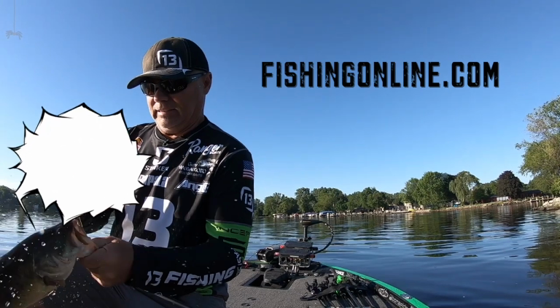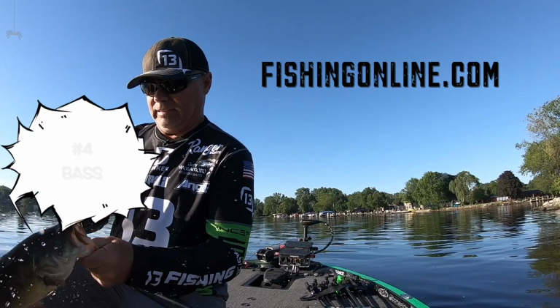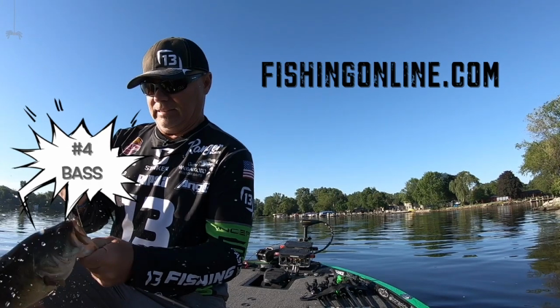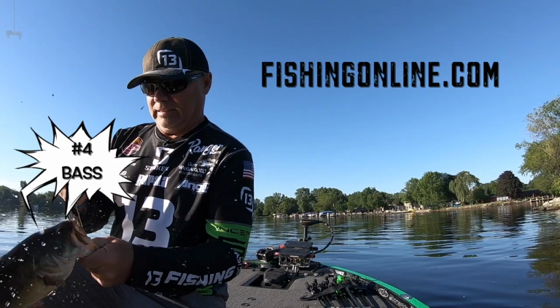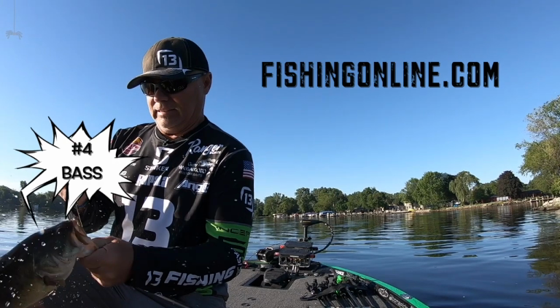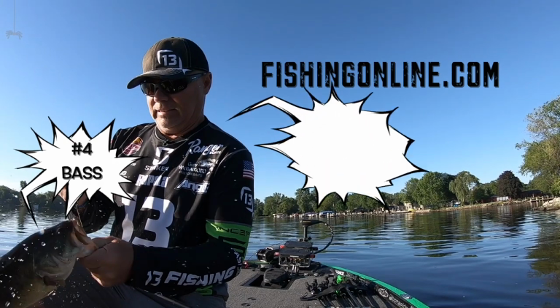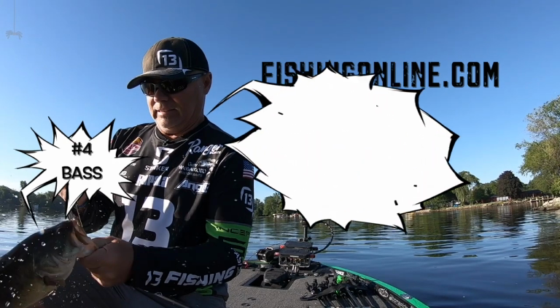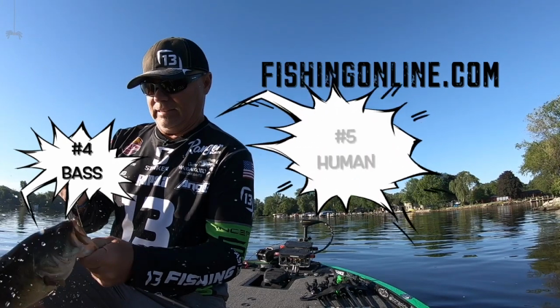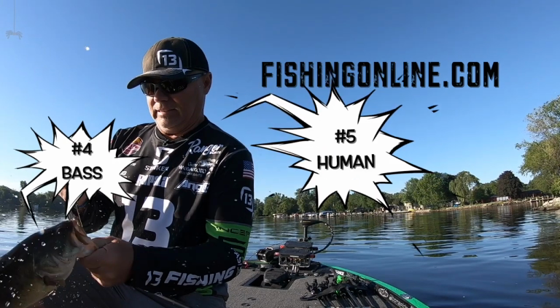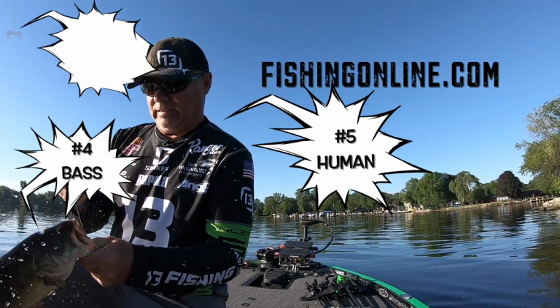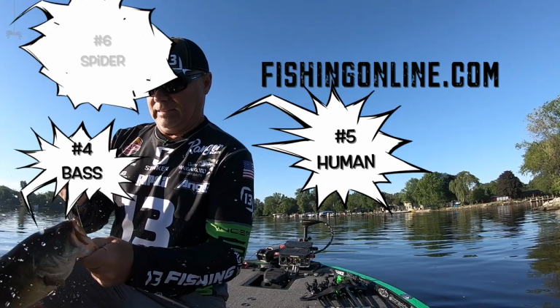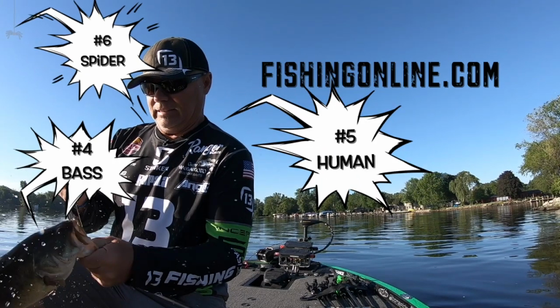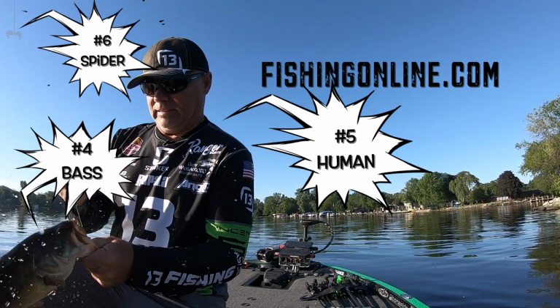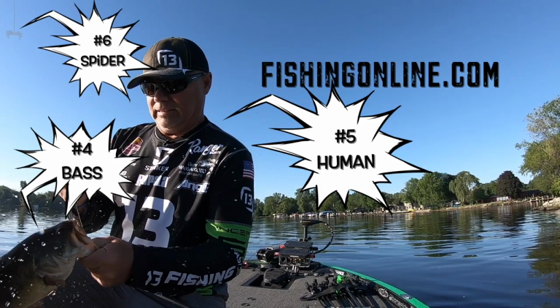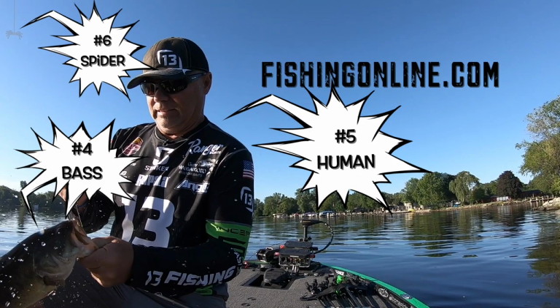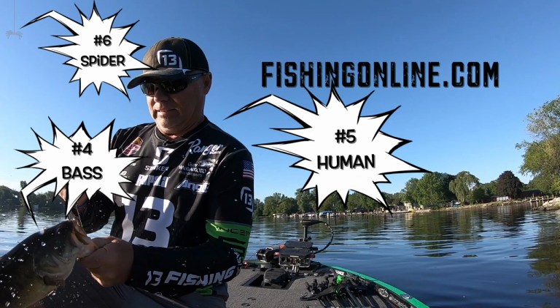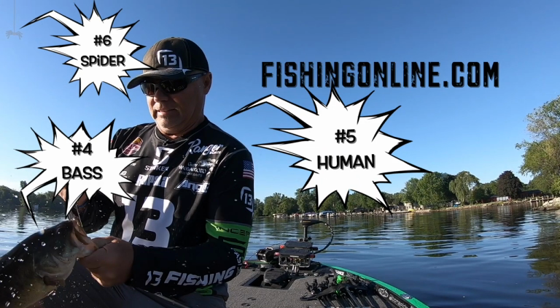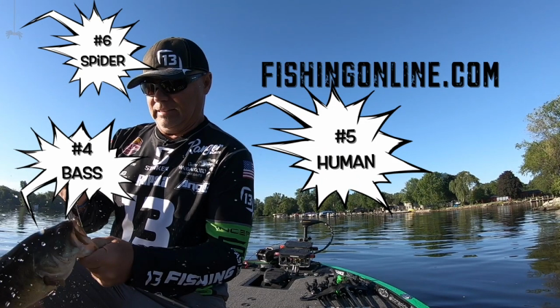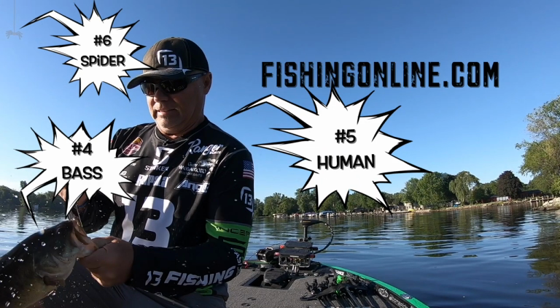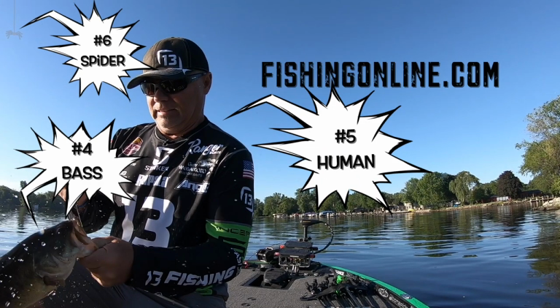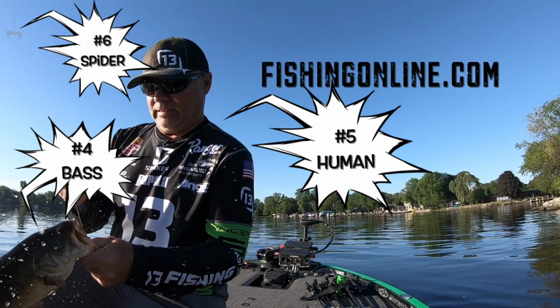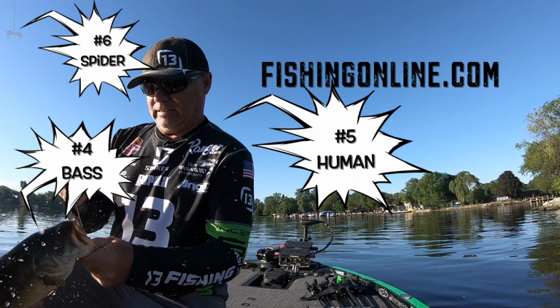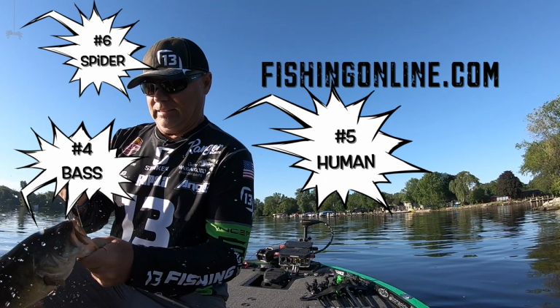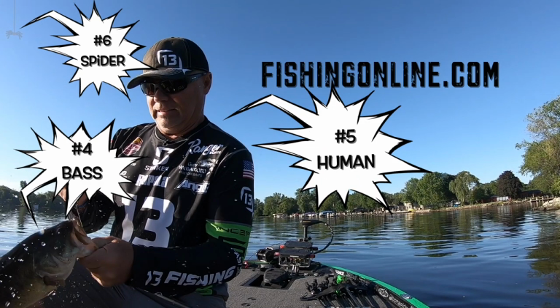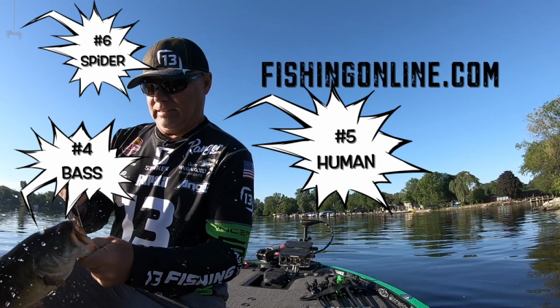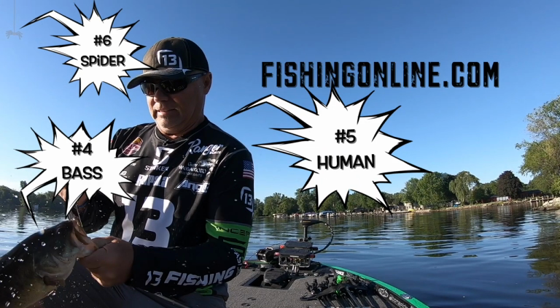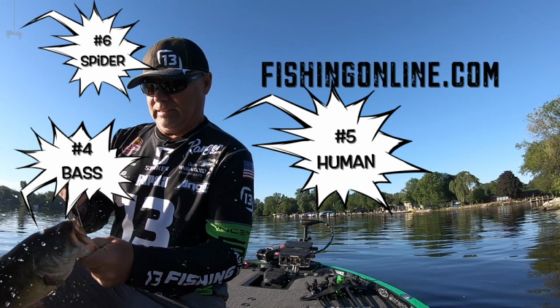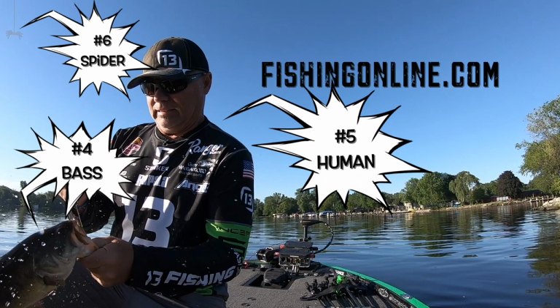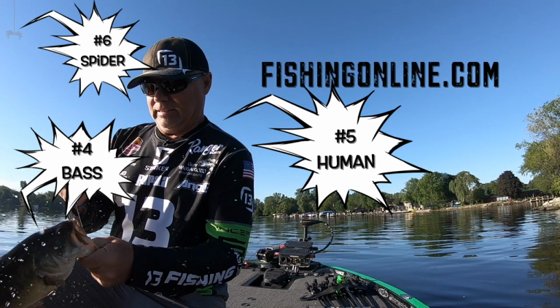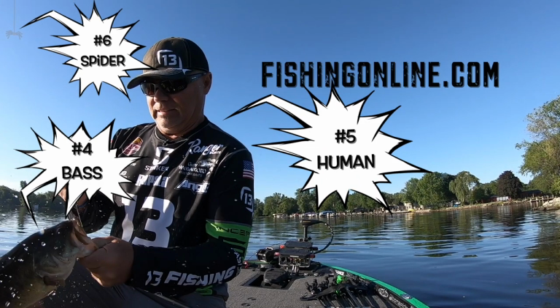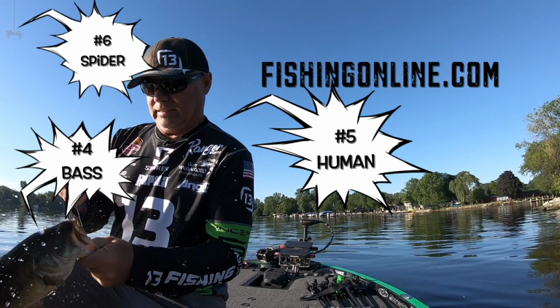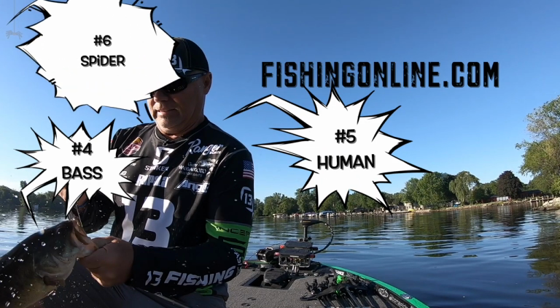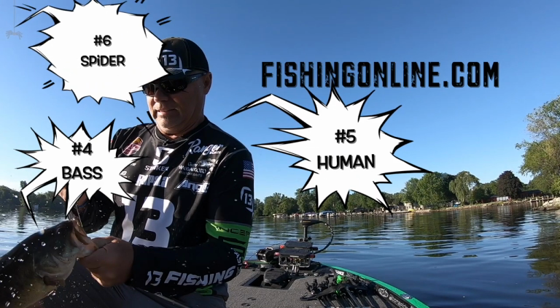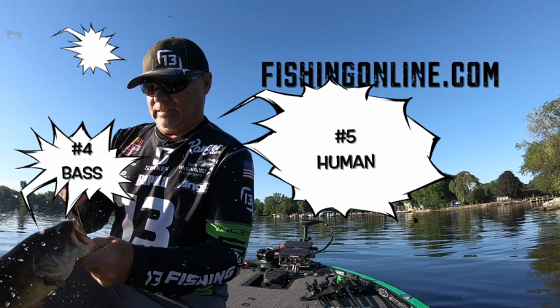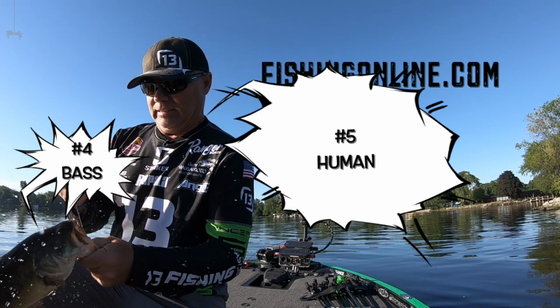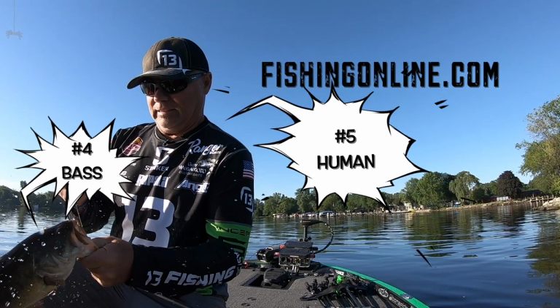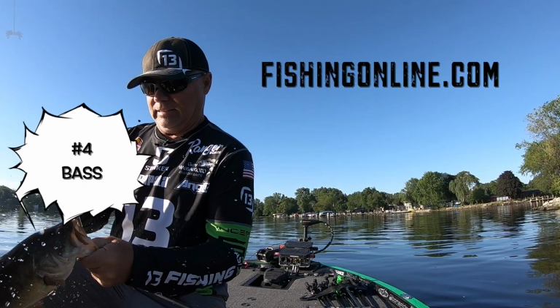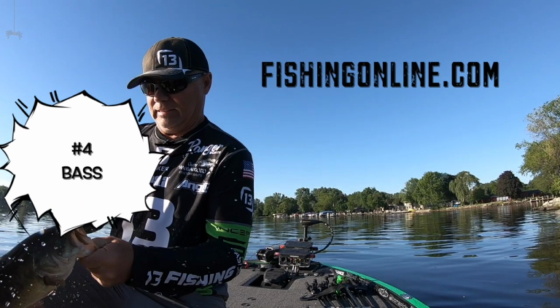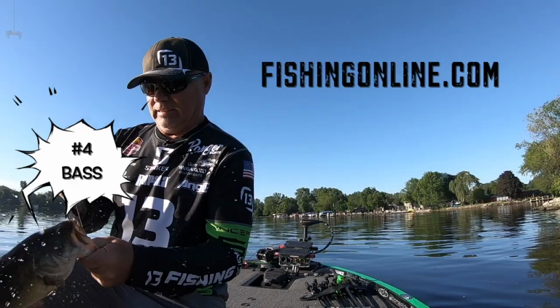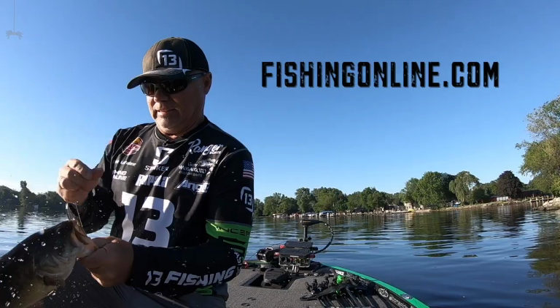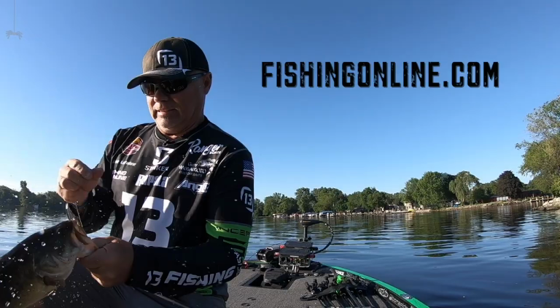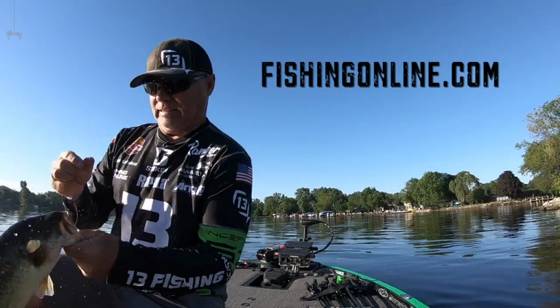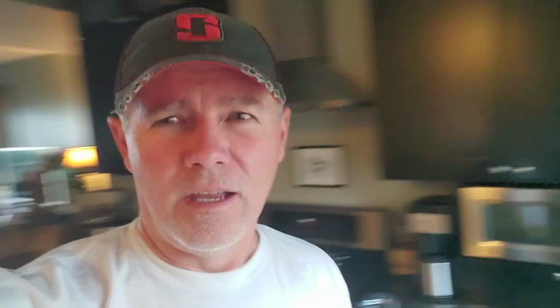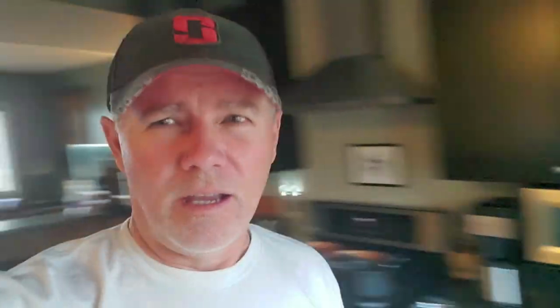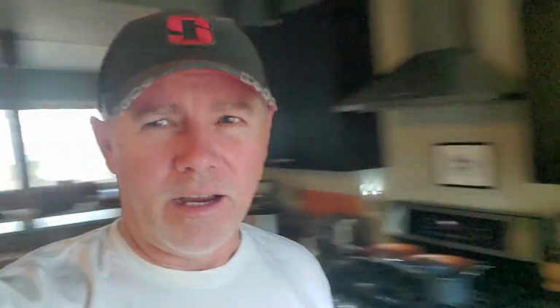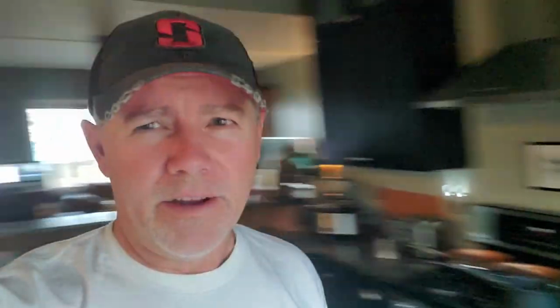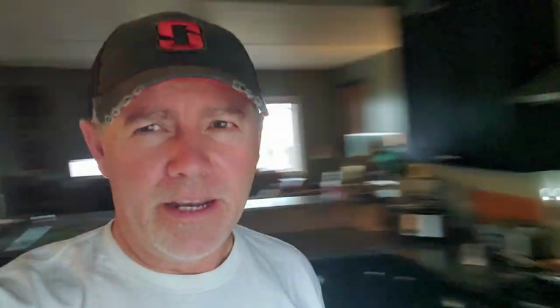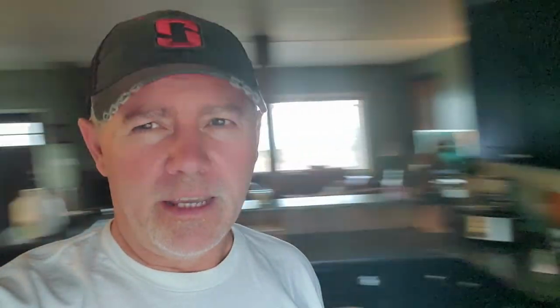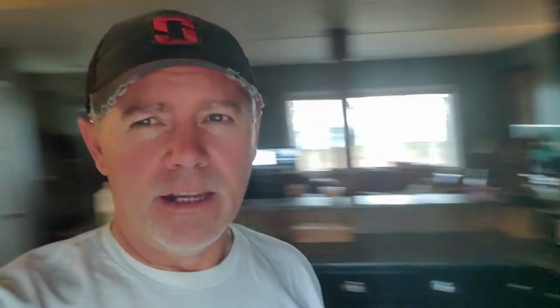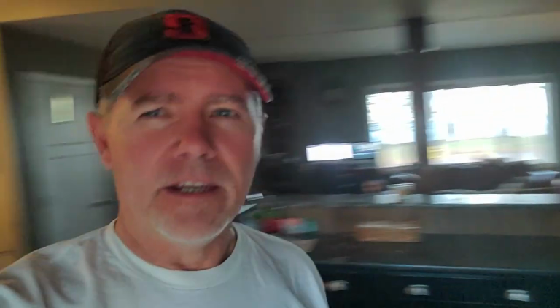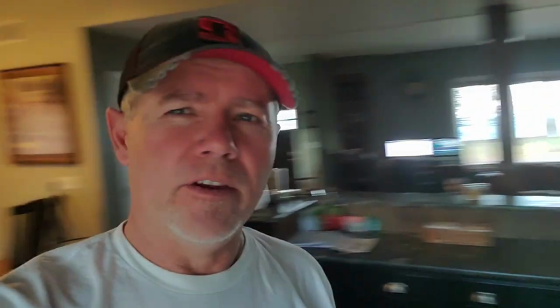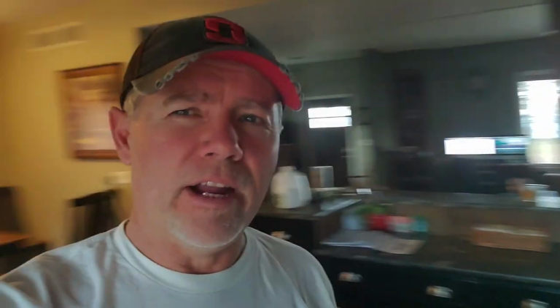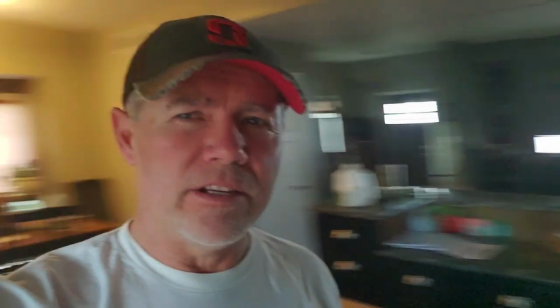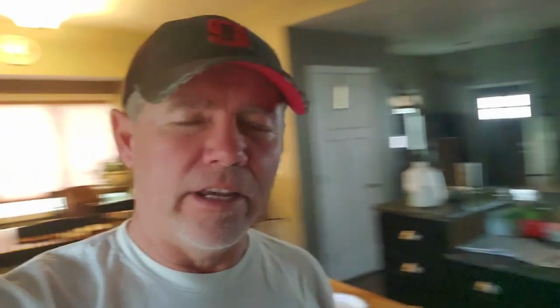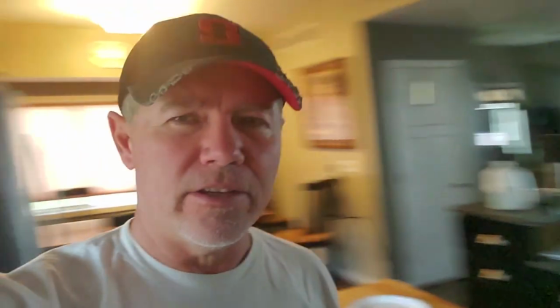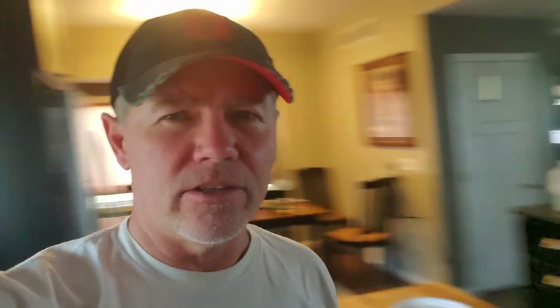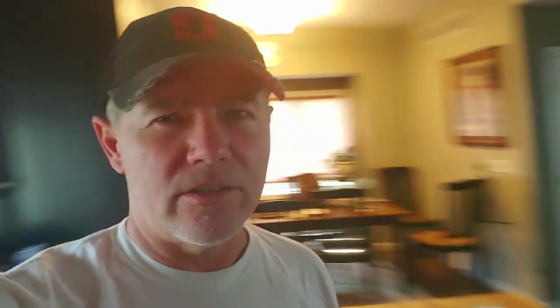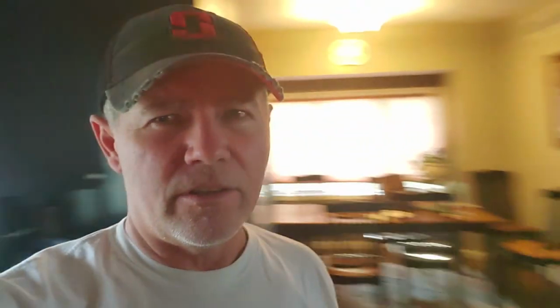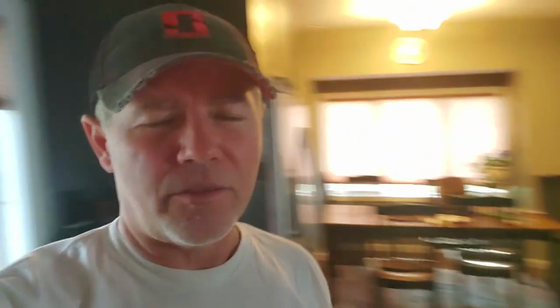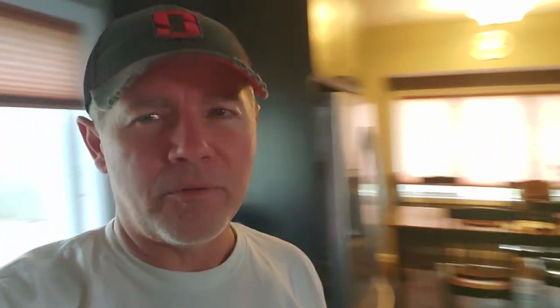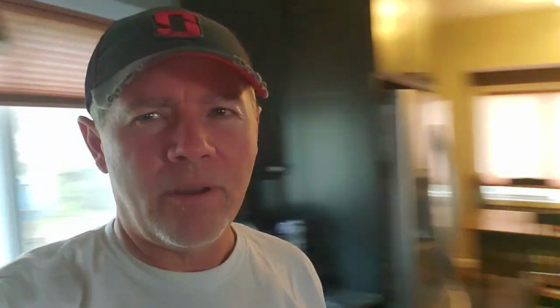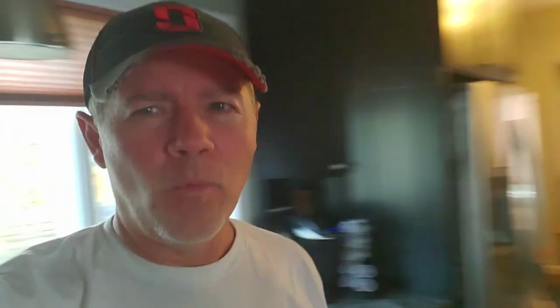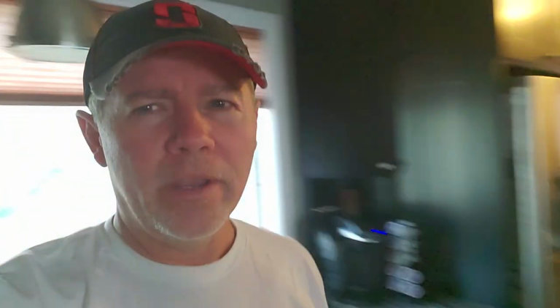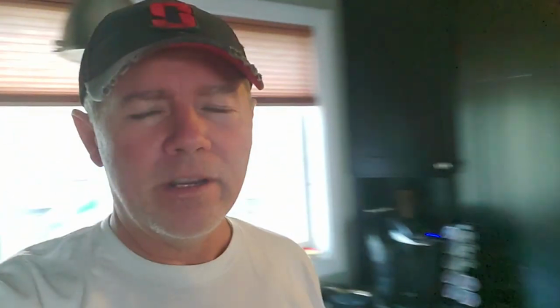A bass, a human, and a spider. All right, again, congratulations to the three winners.